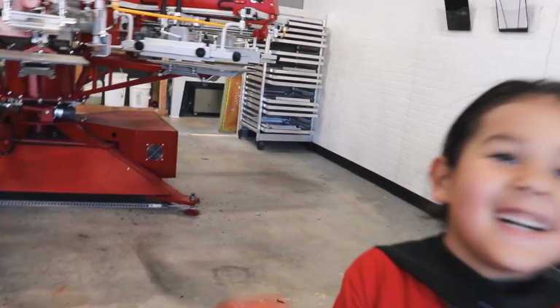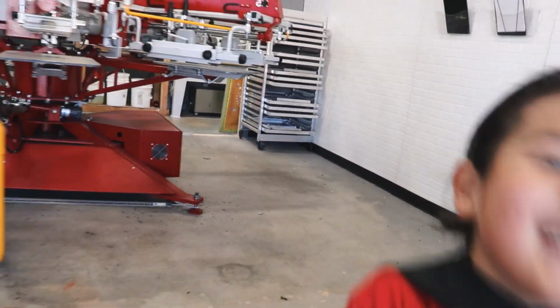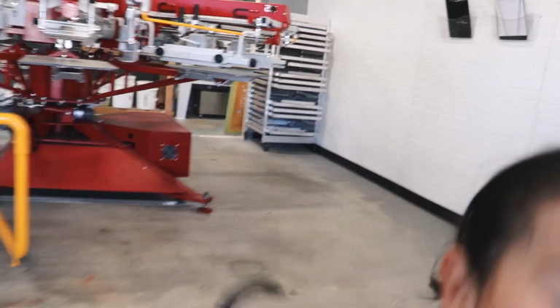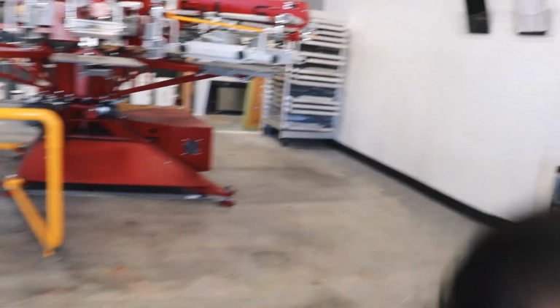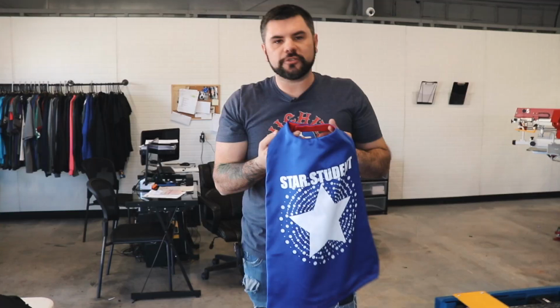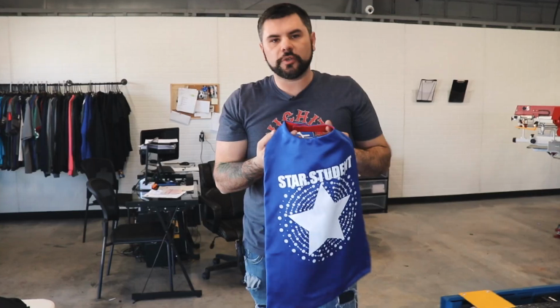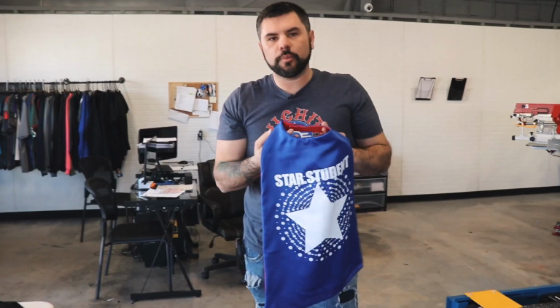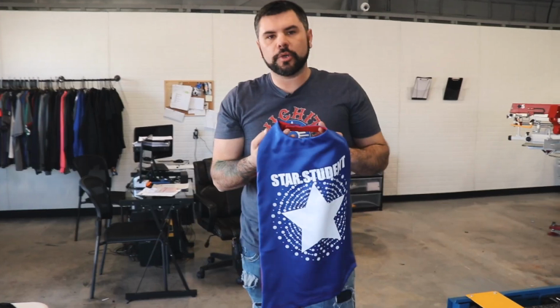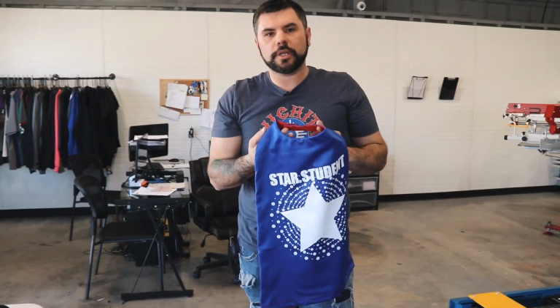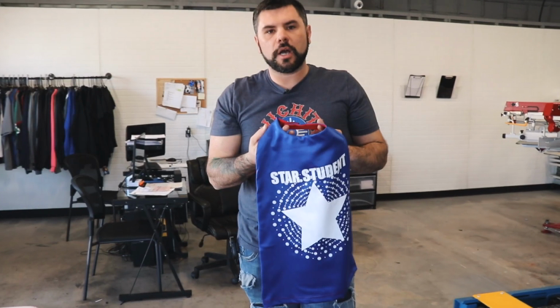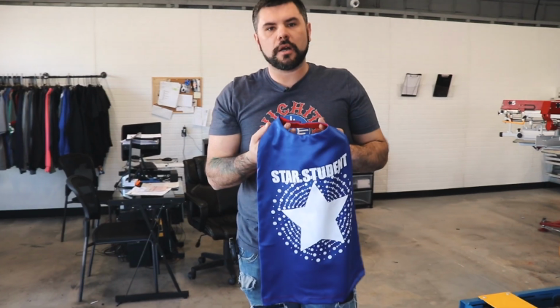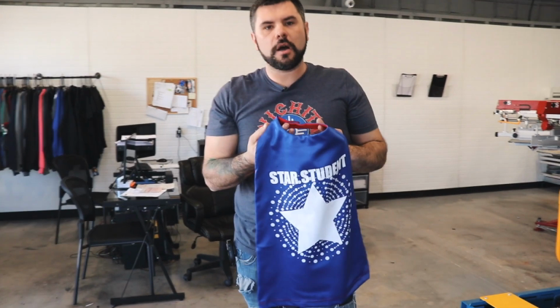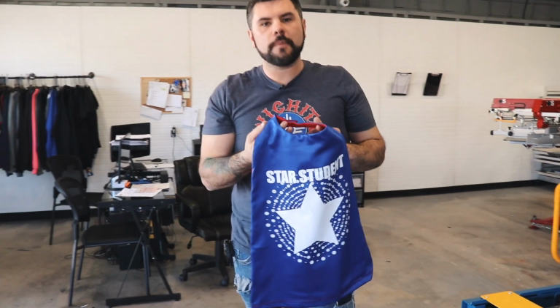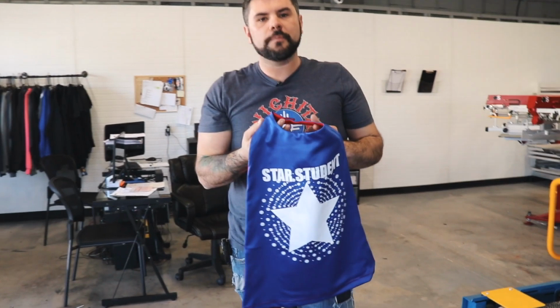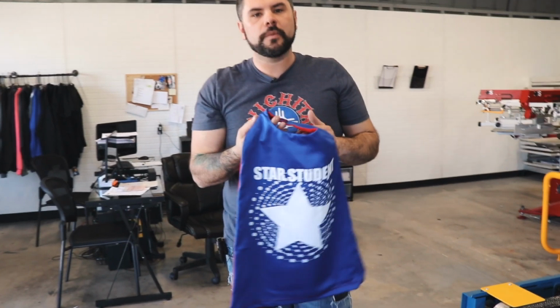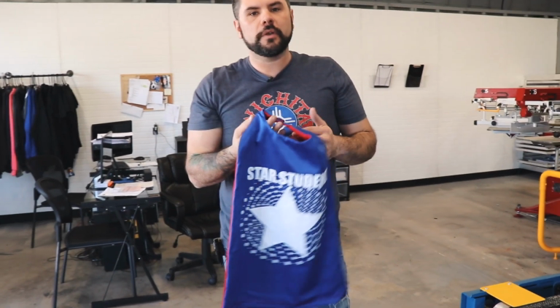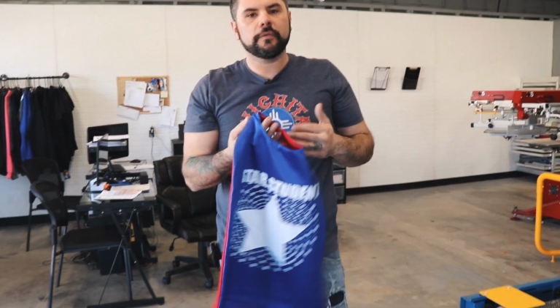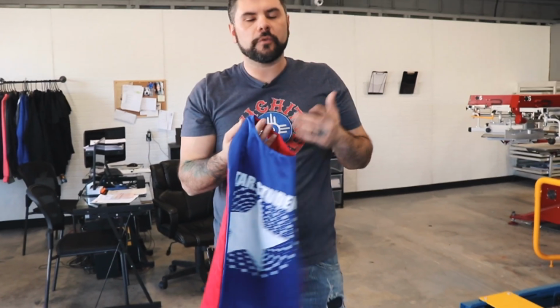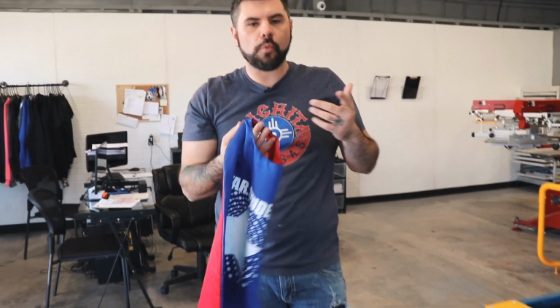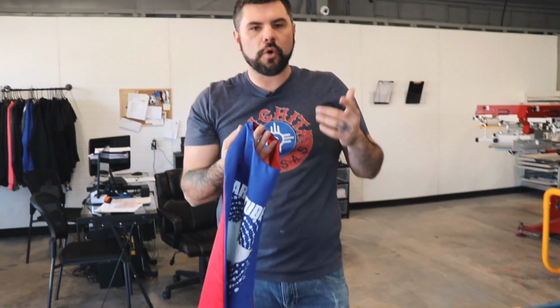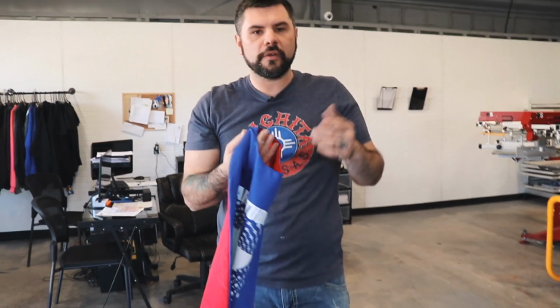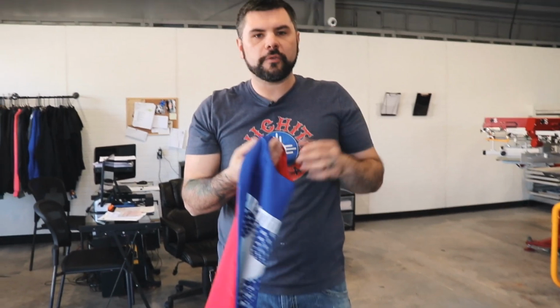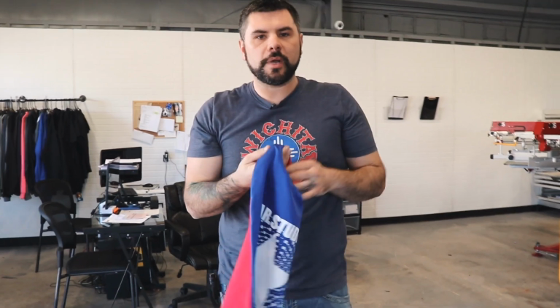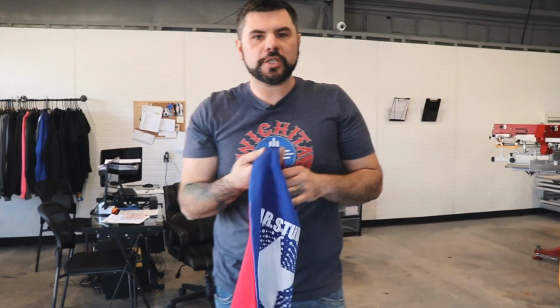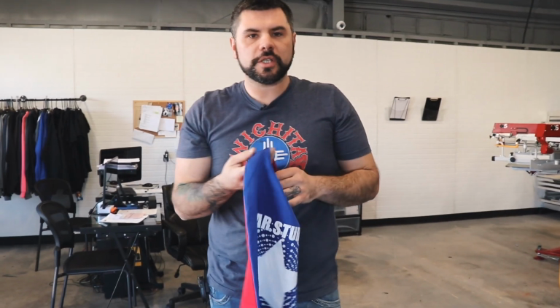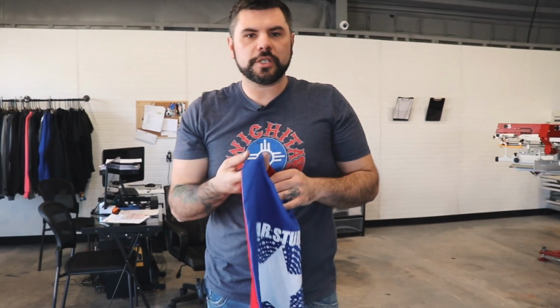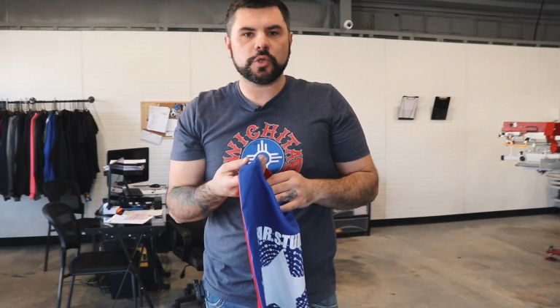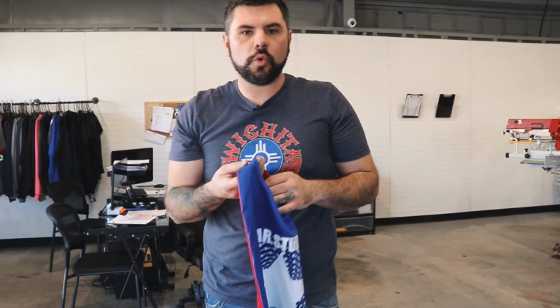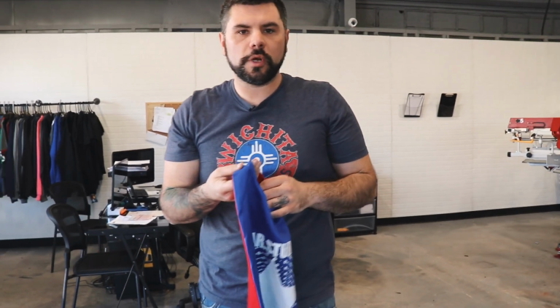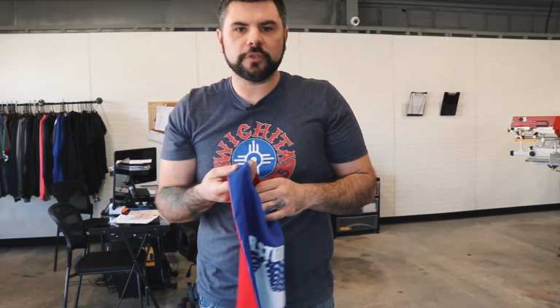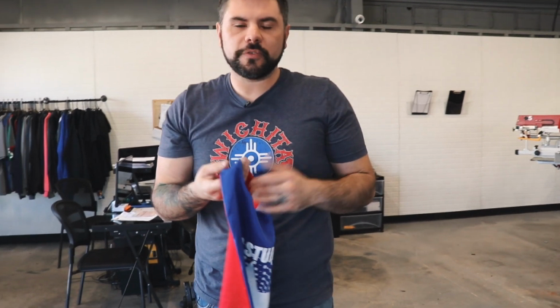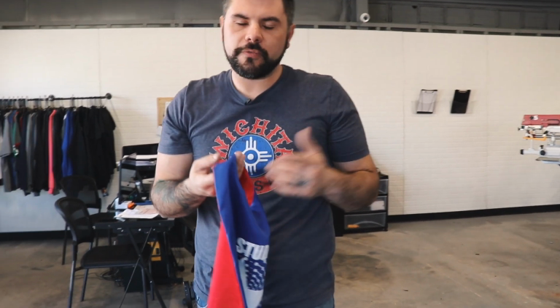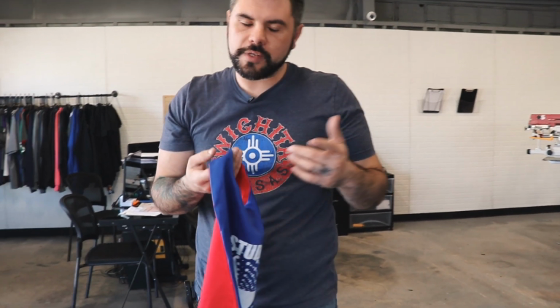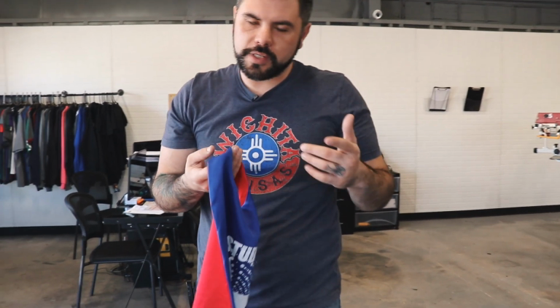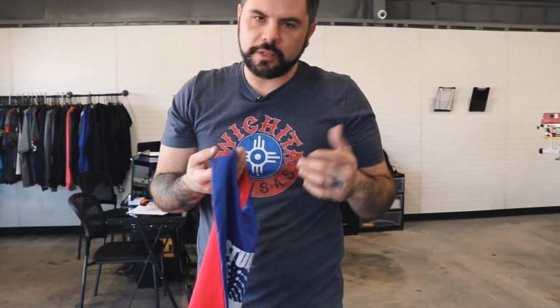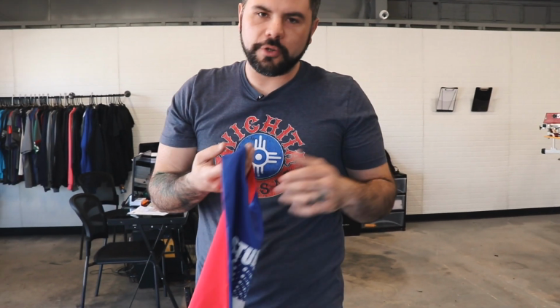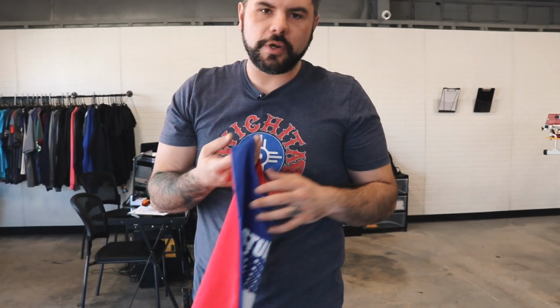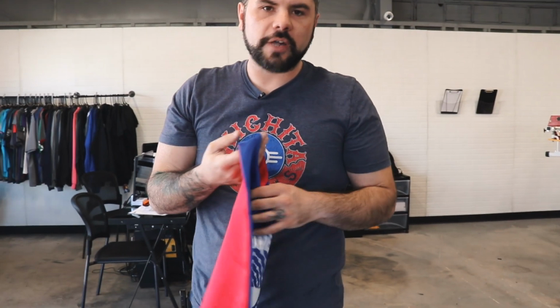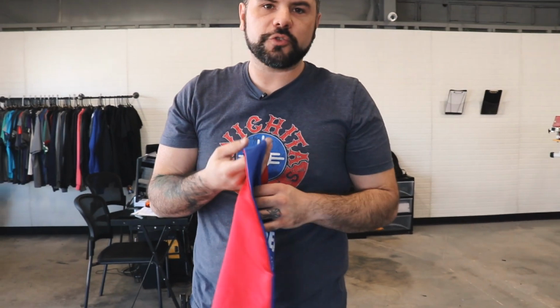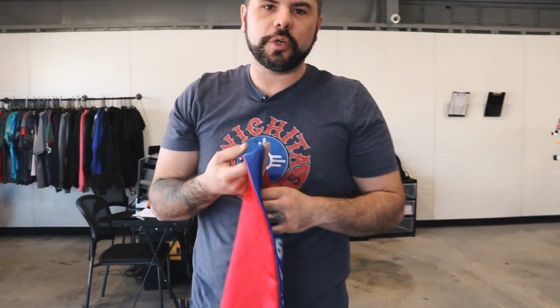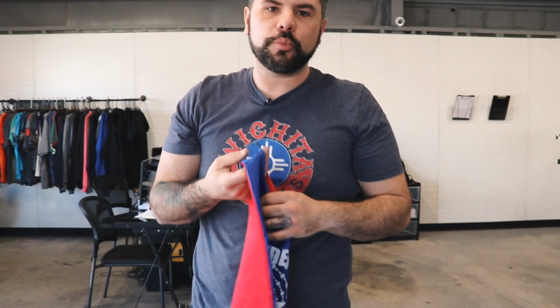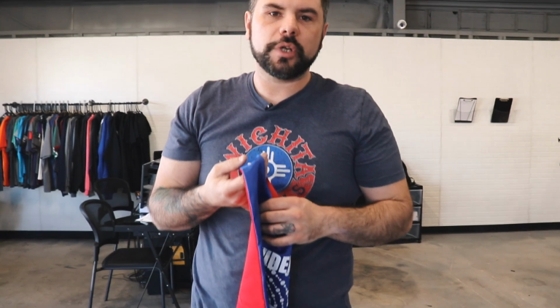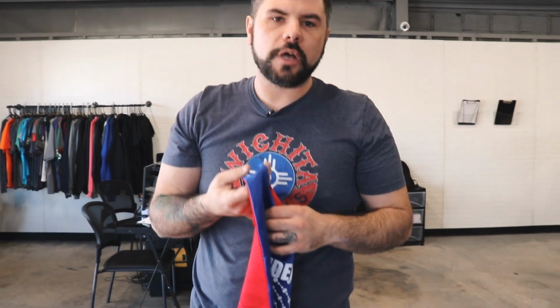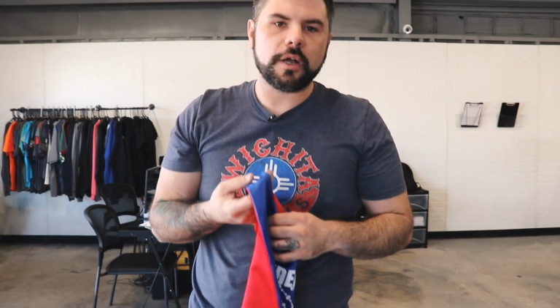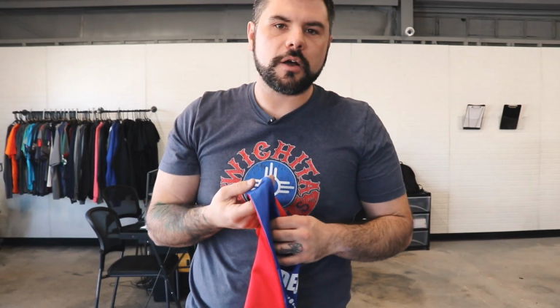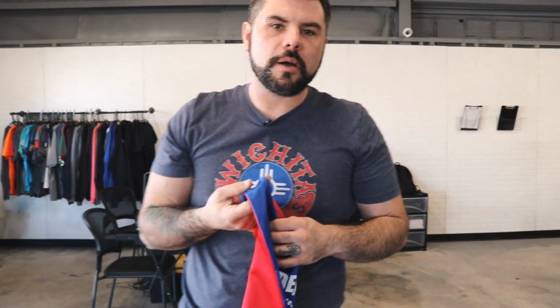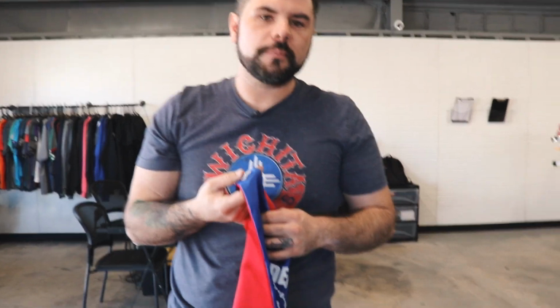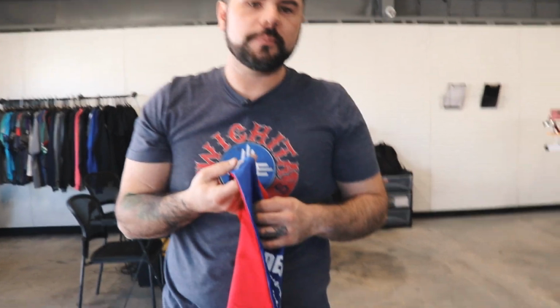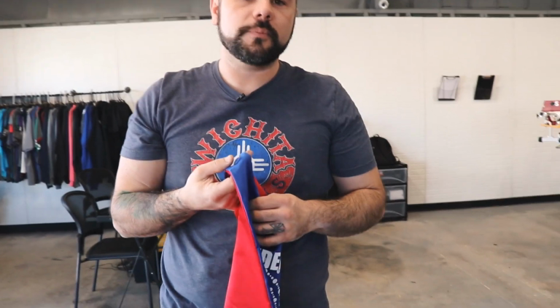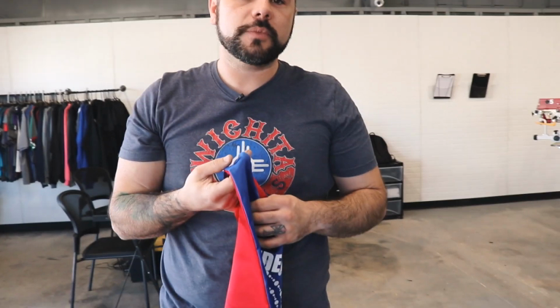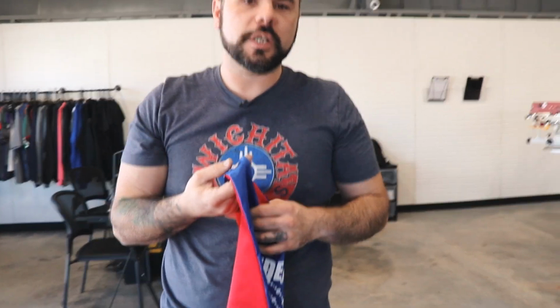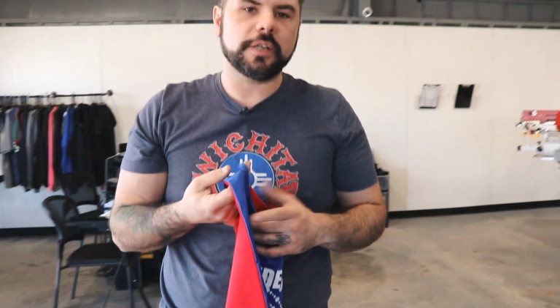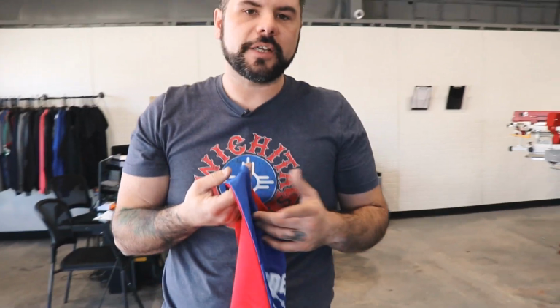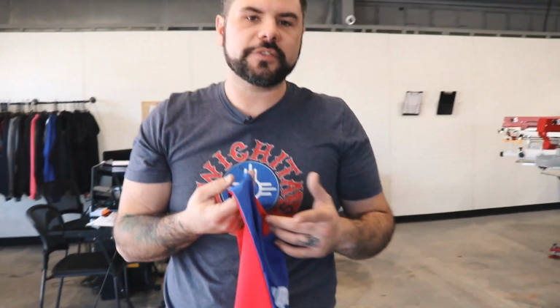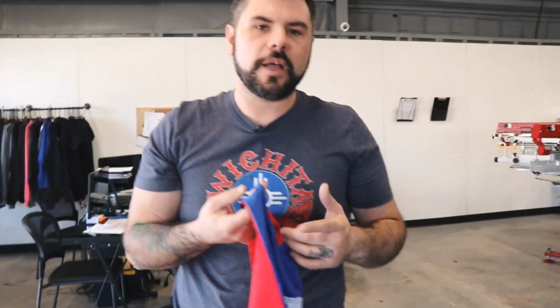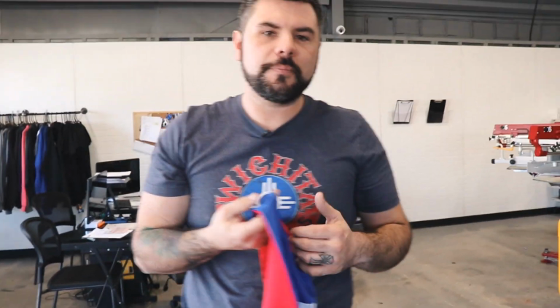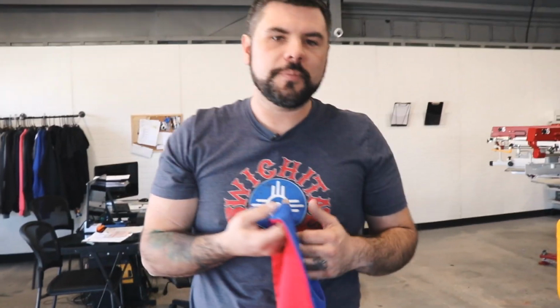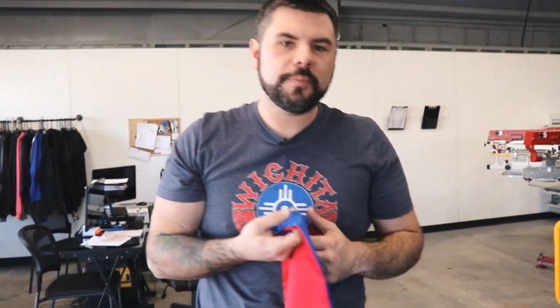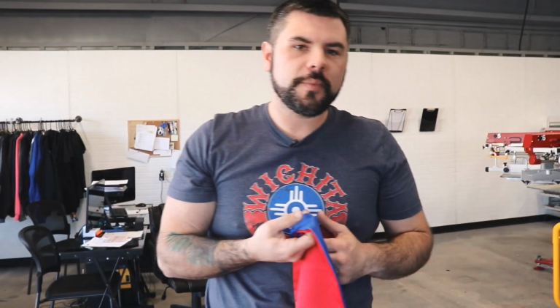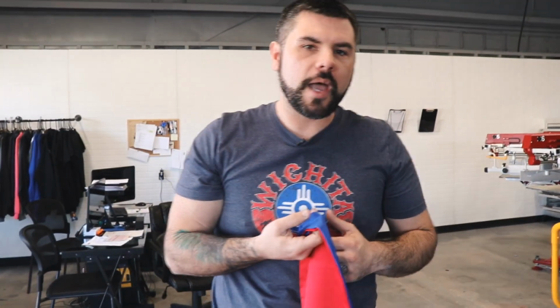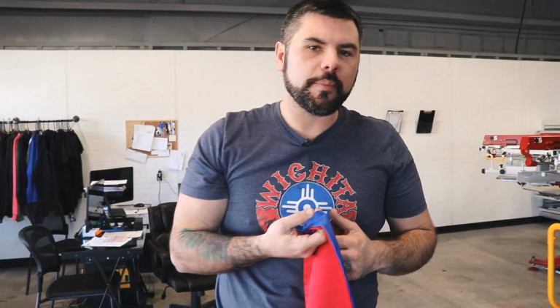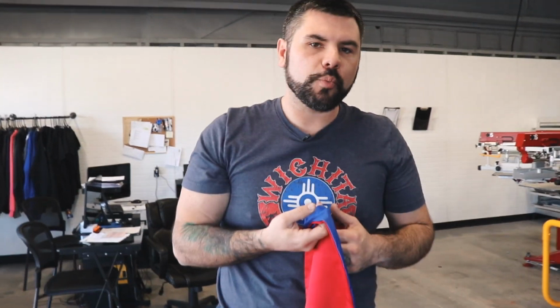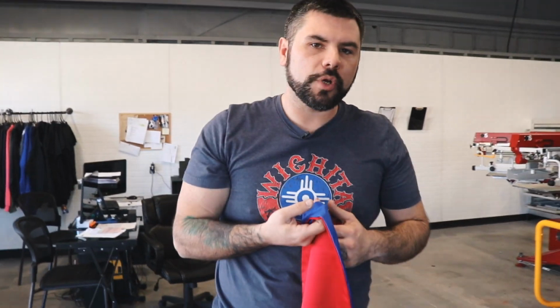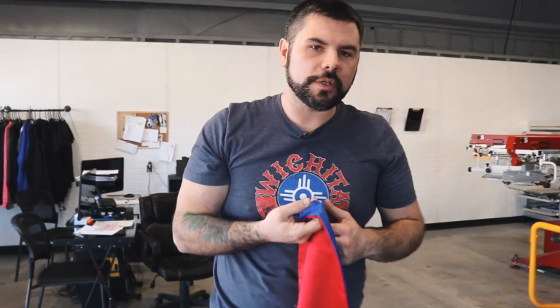Thank you for watching this video tutorial brought to you by LearnHowToScreenPrint.com. For more information and tutorials, visit LearnHowToScreenPrint.com. Until next time, happy printing.